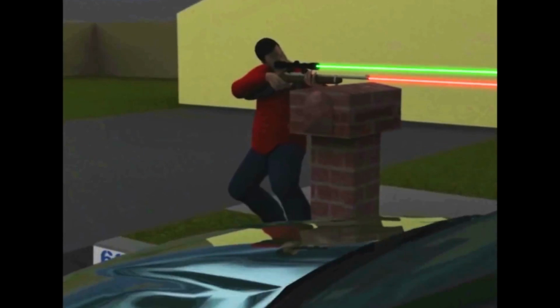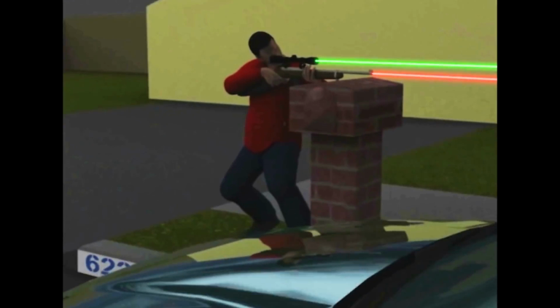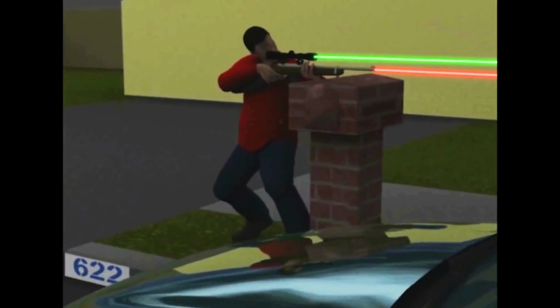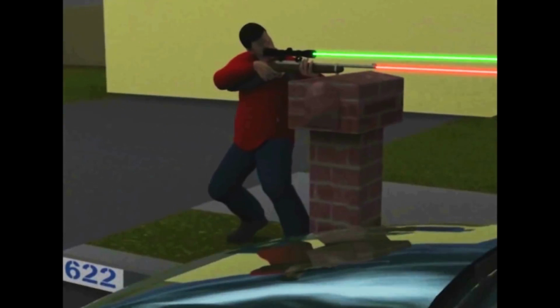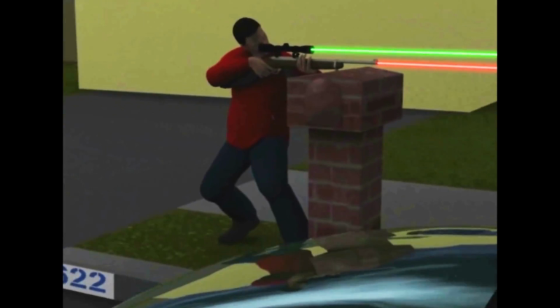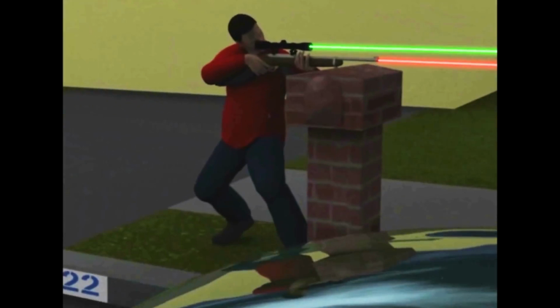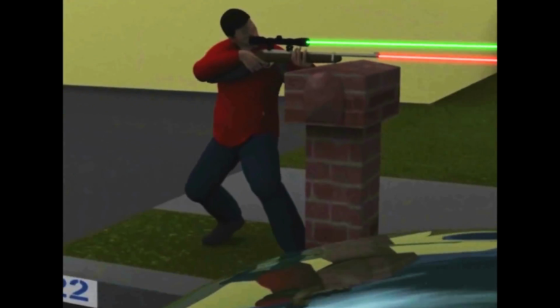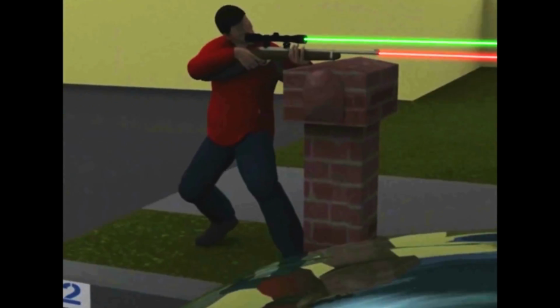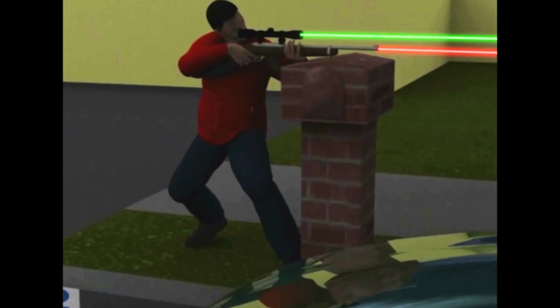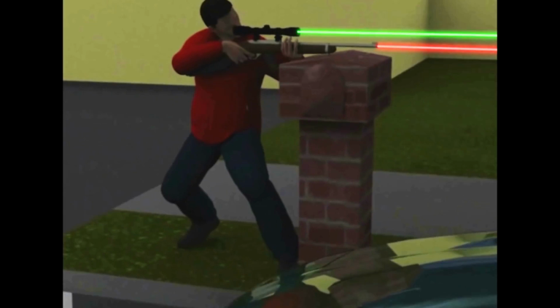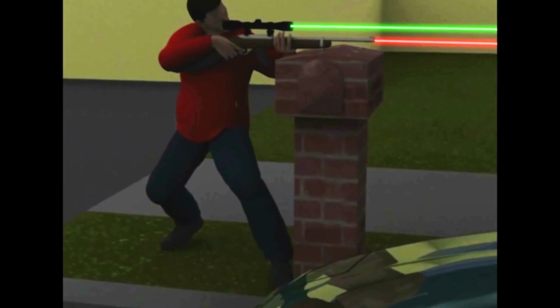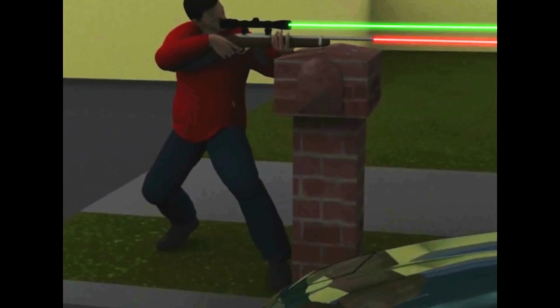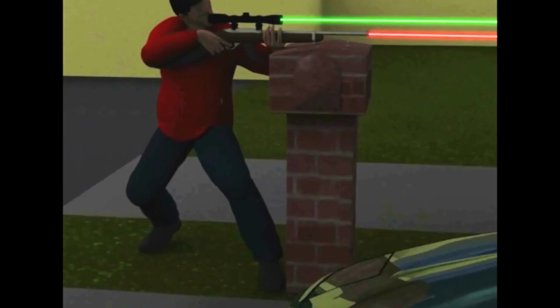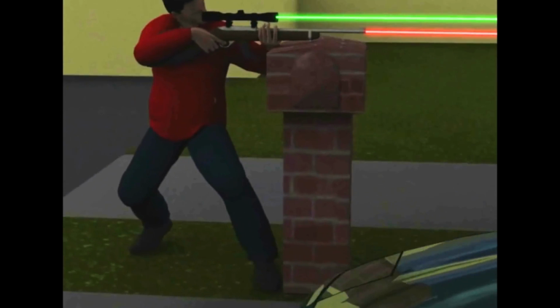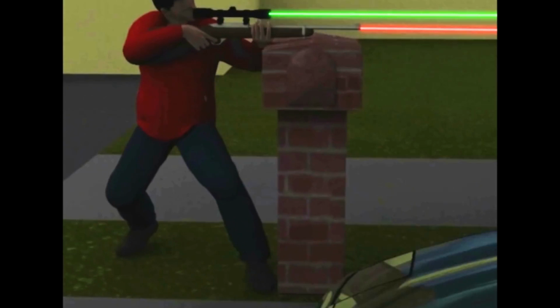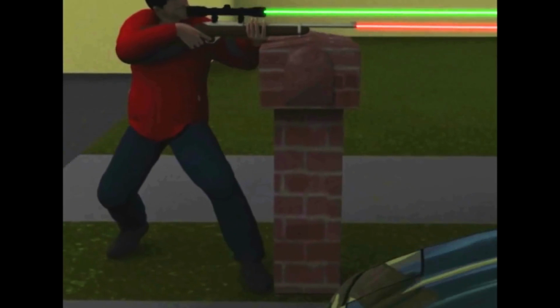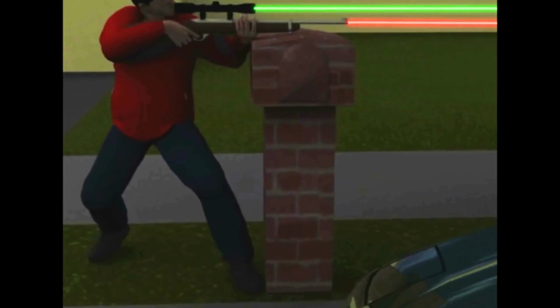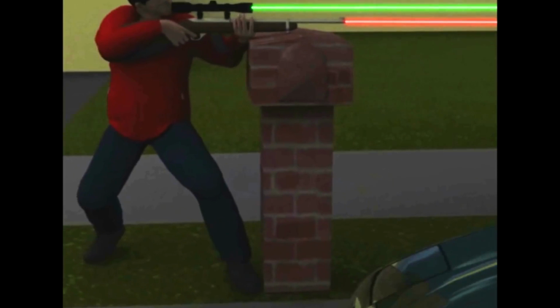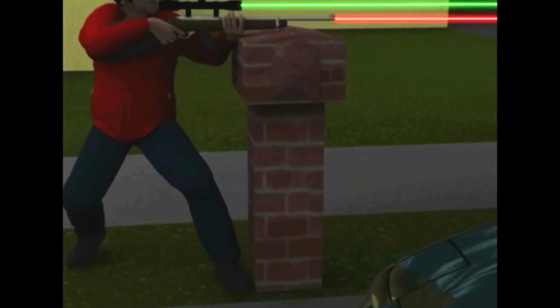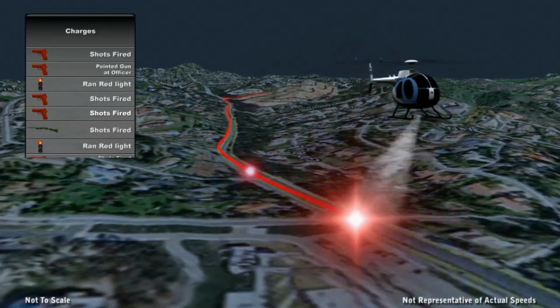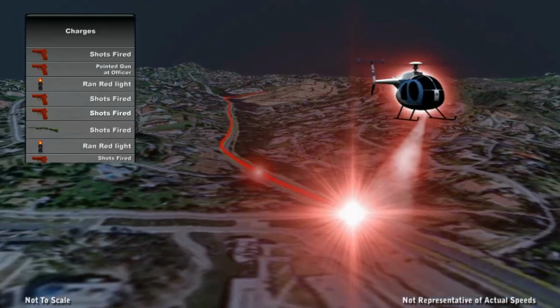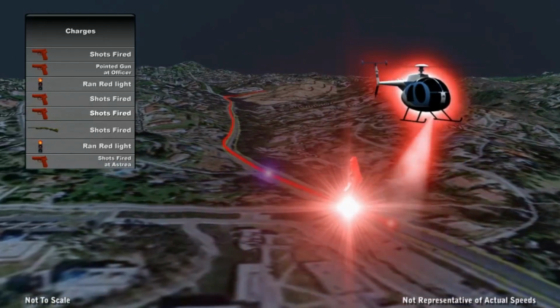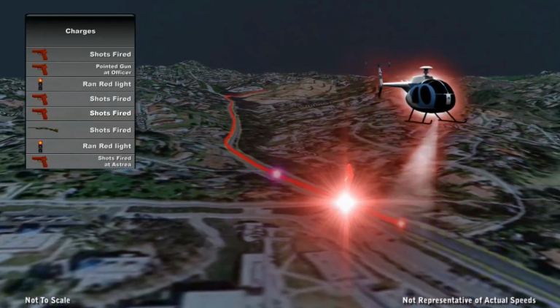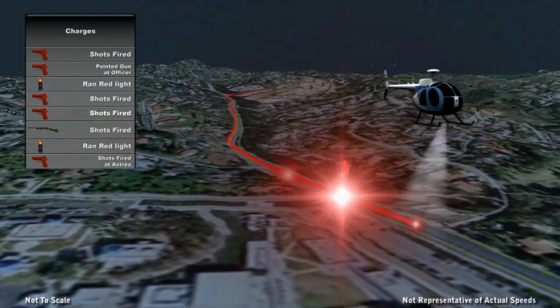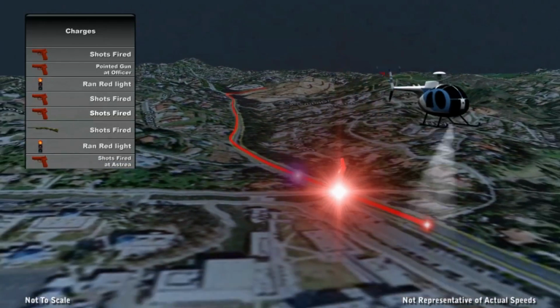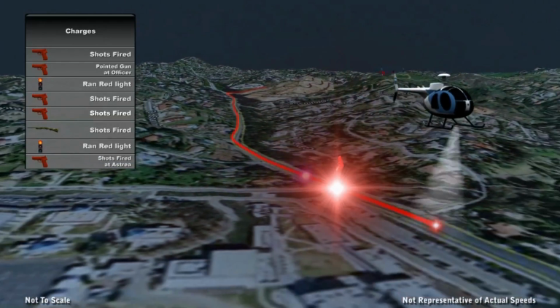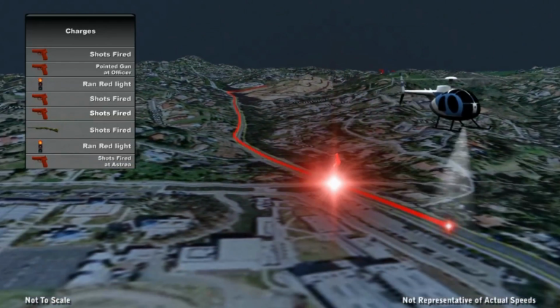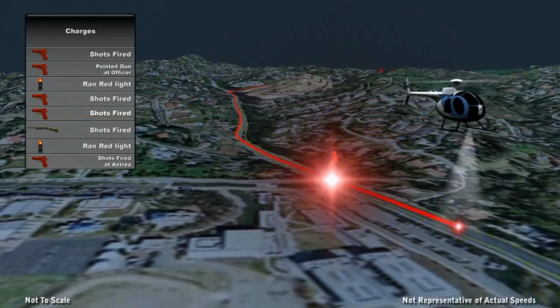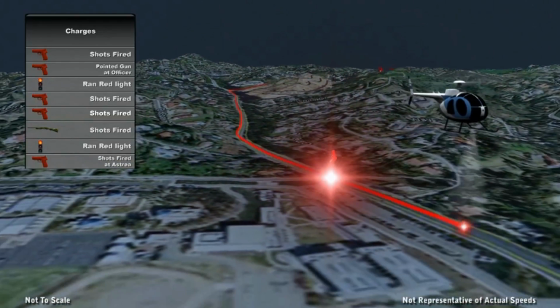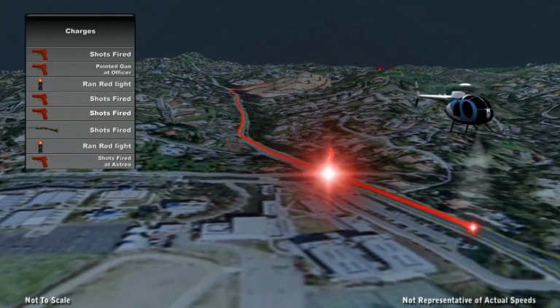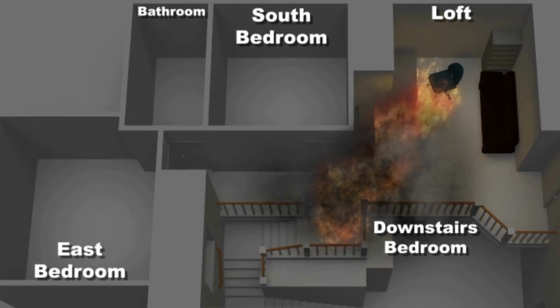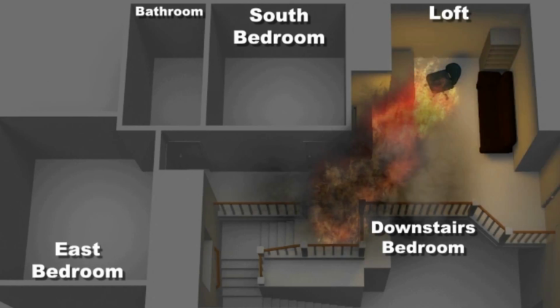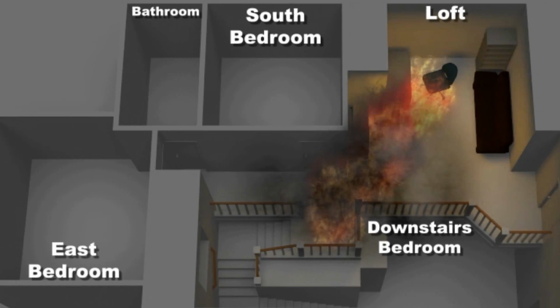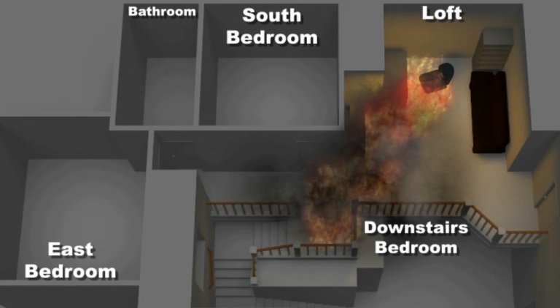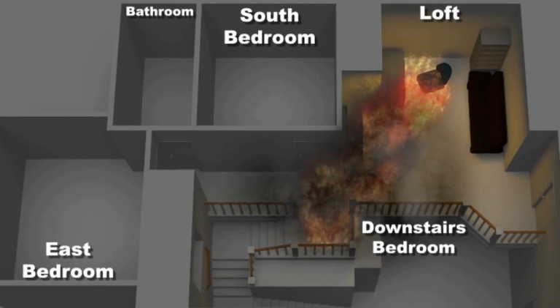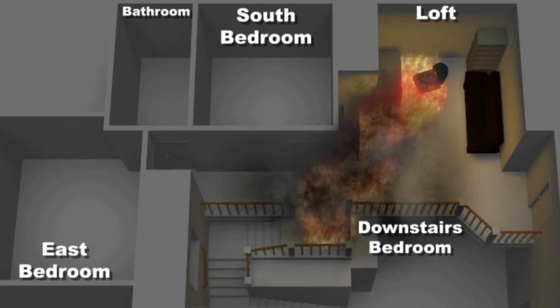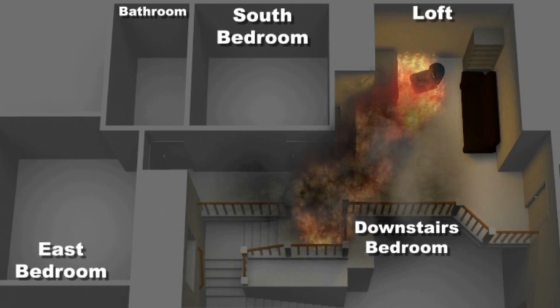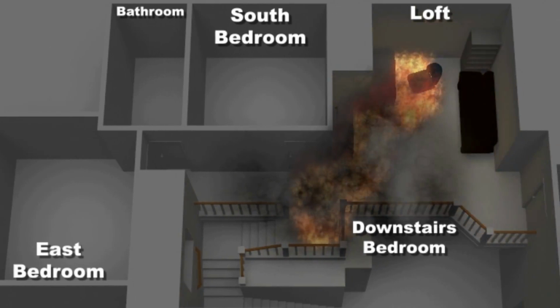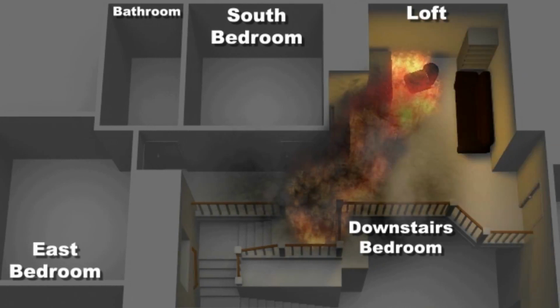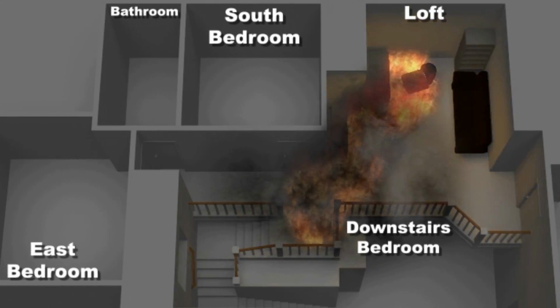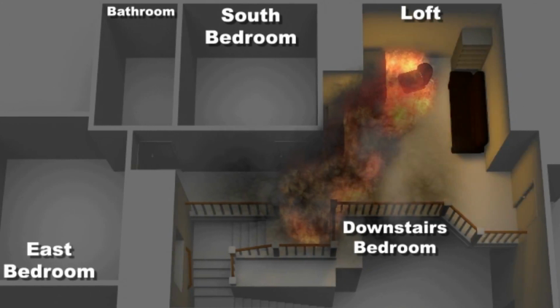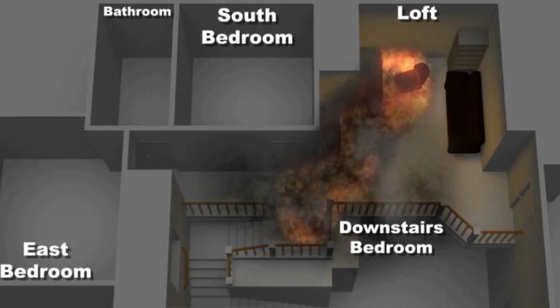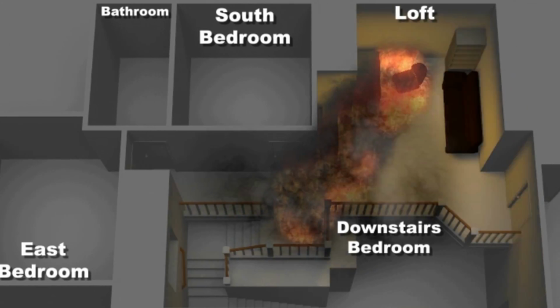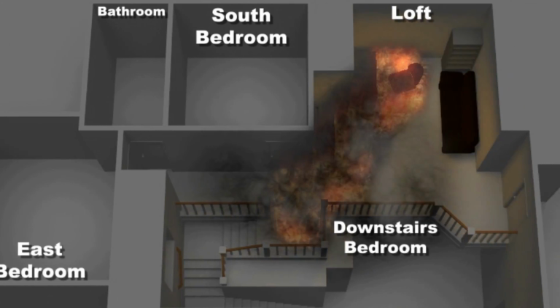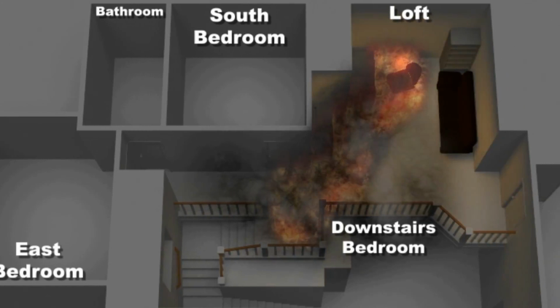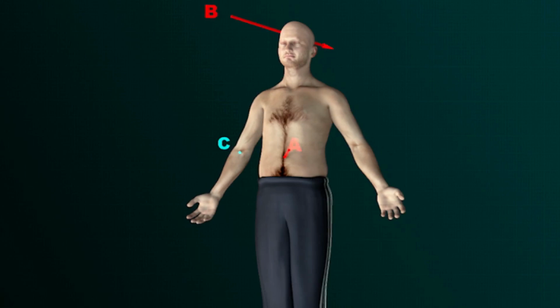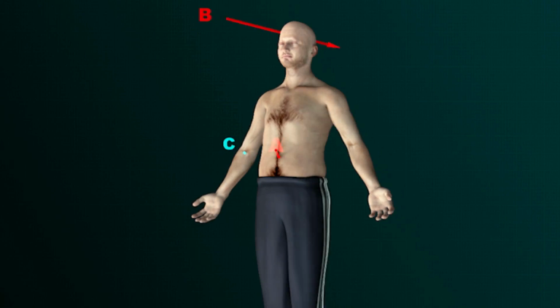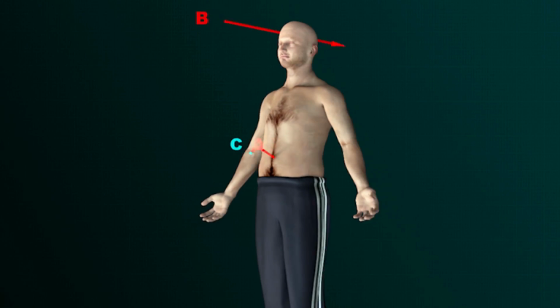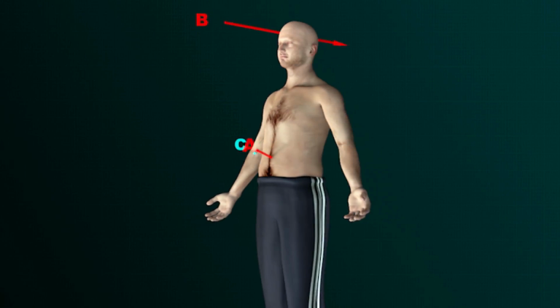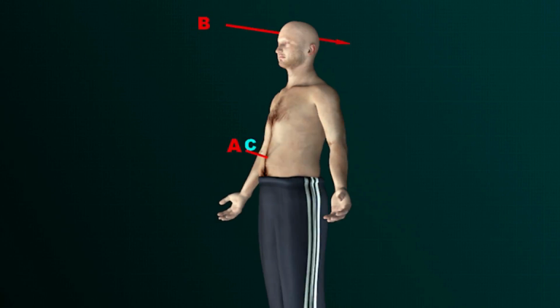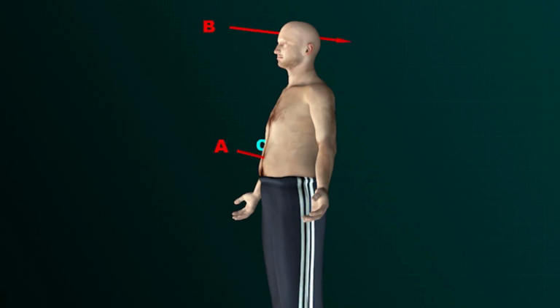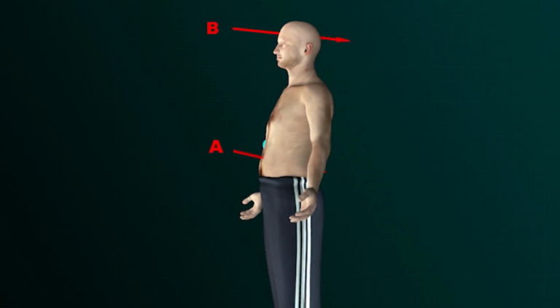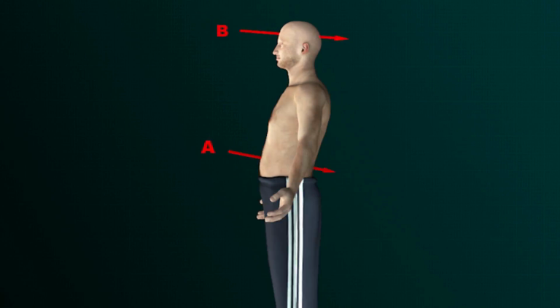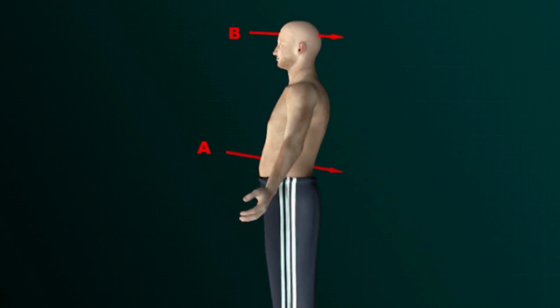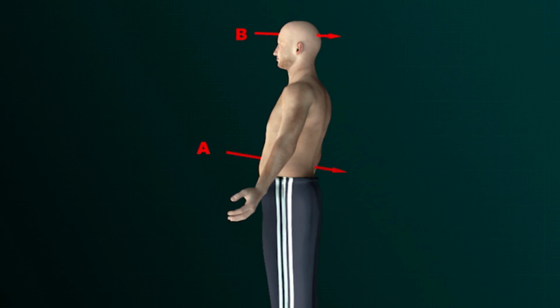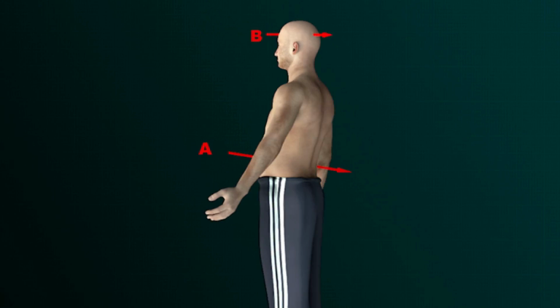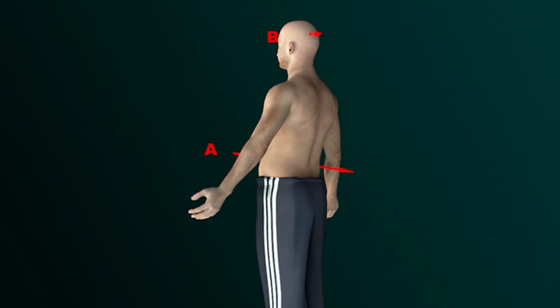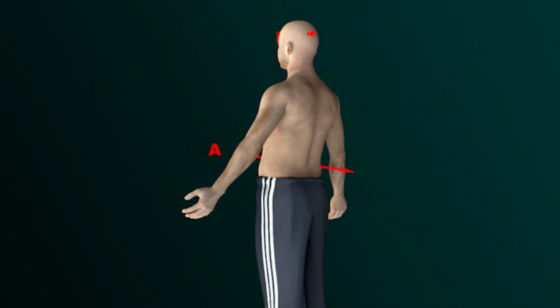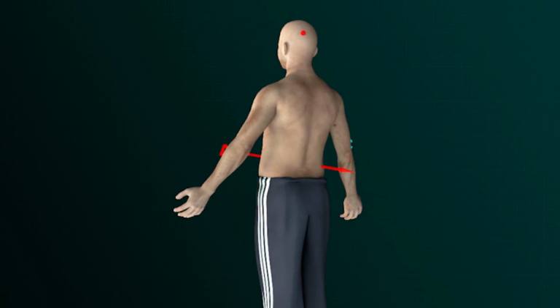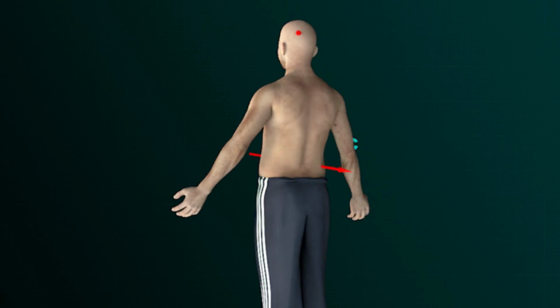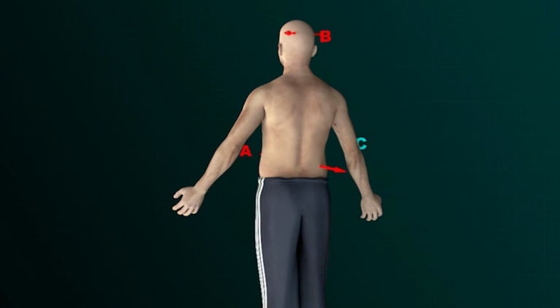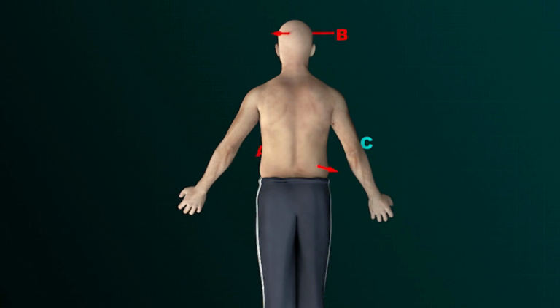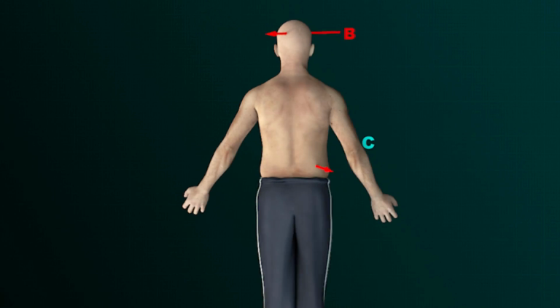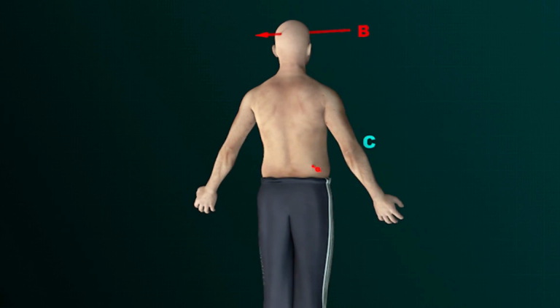Like demonstrating the path of bullet travels, maps of a police chase, interactive floor plans, or showing injuries of victims sustained.